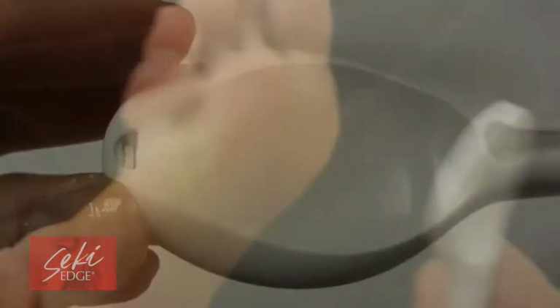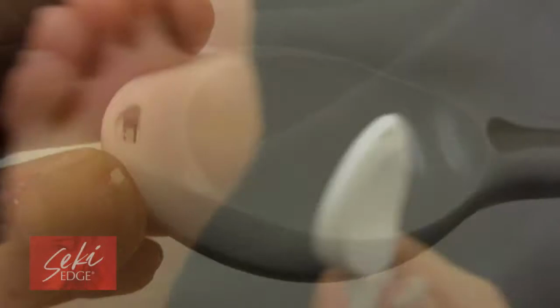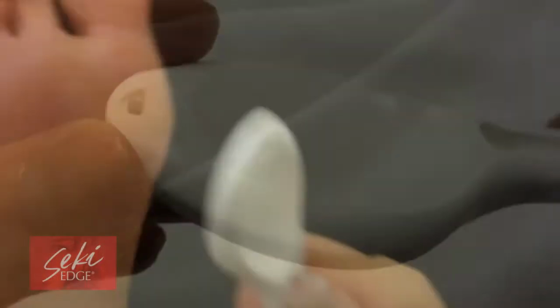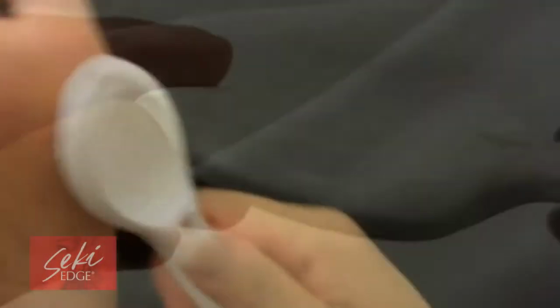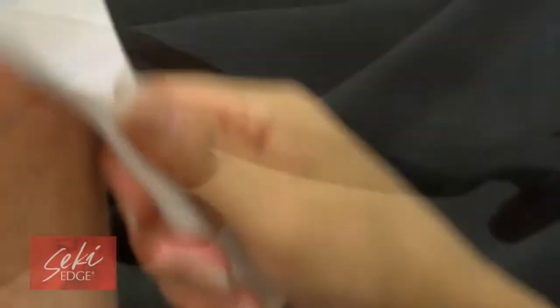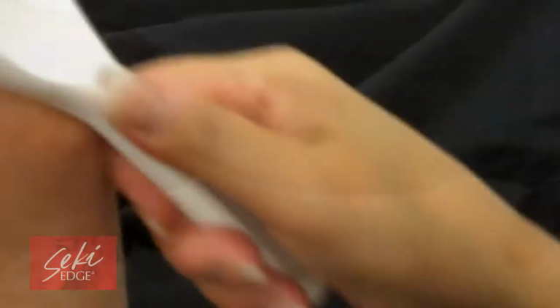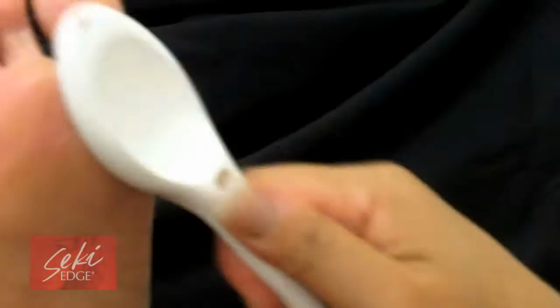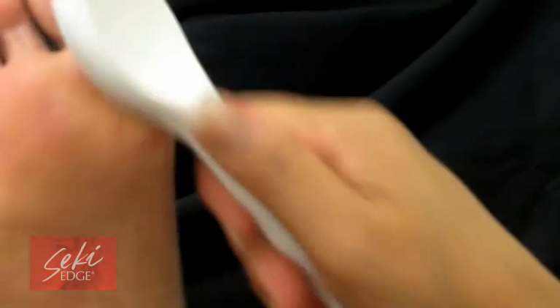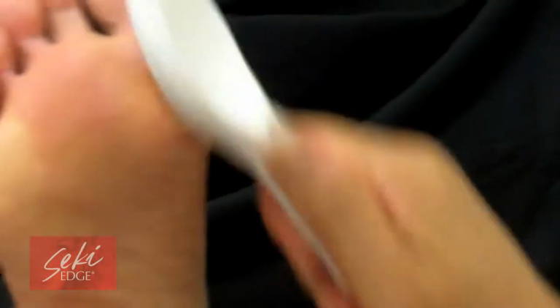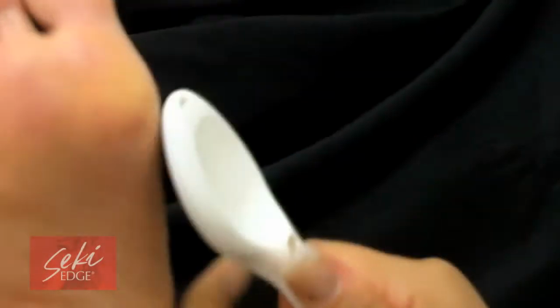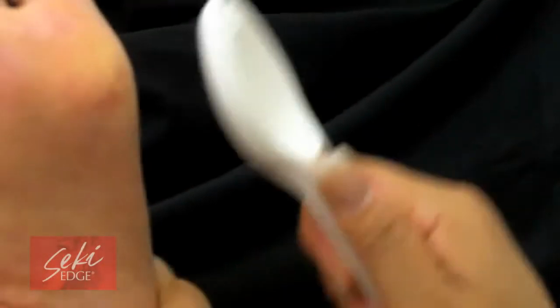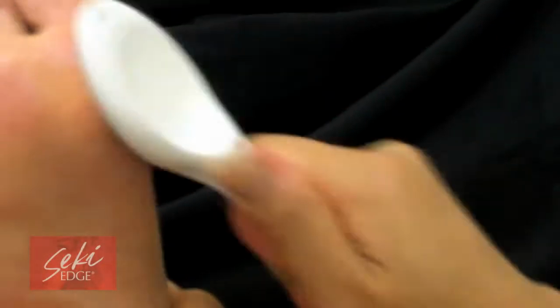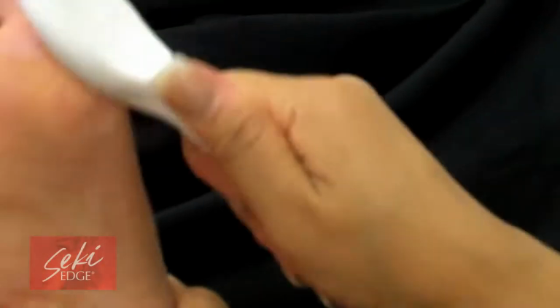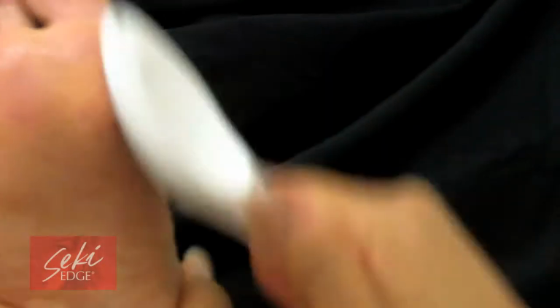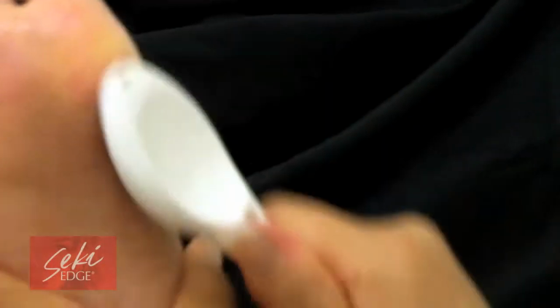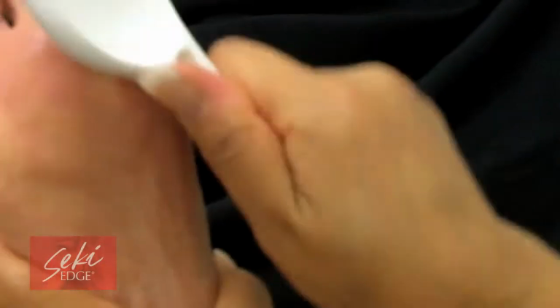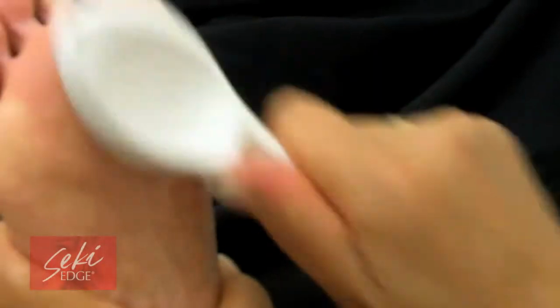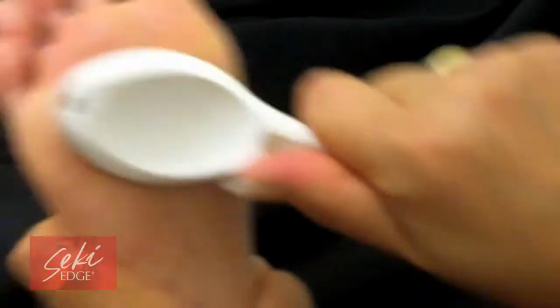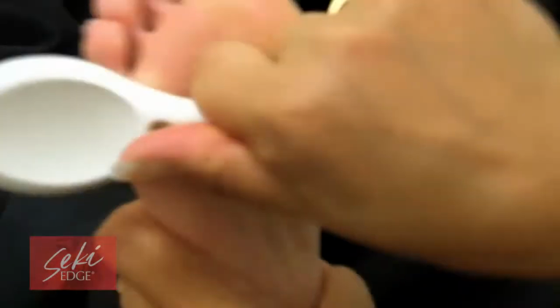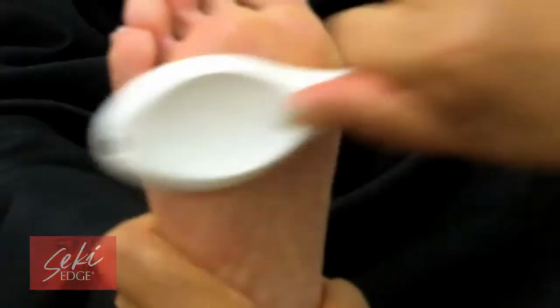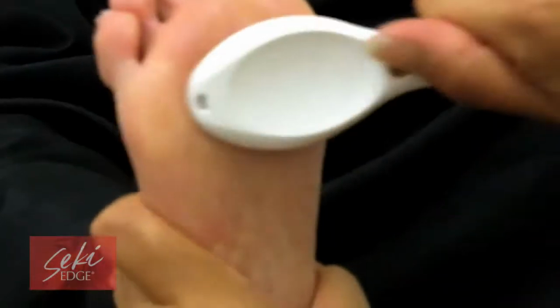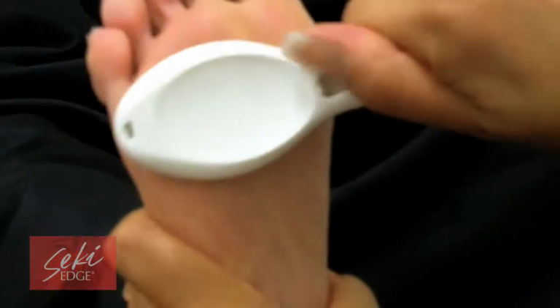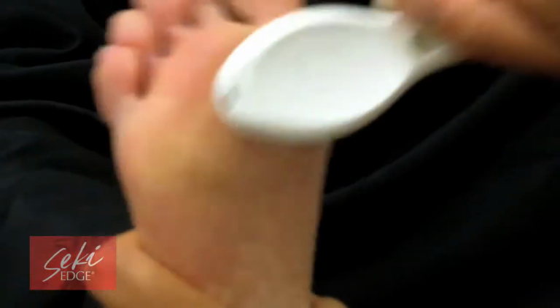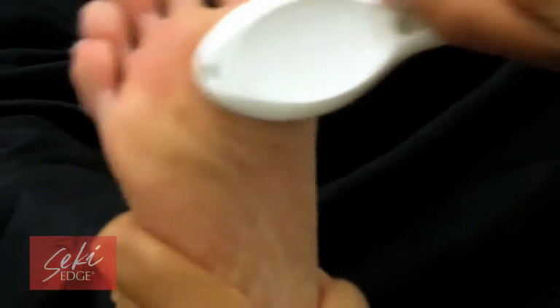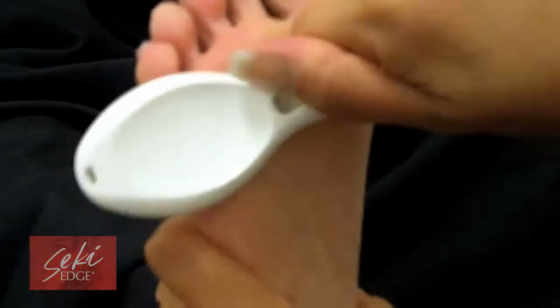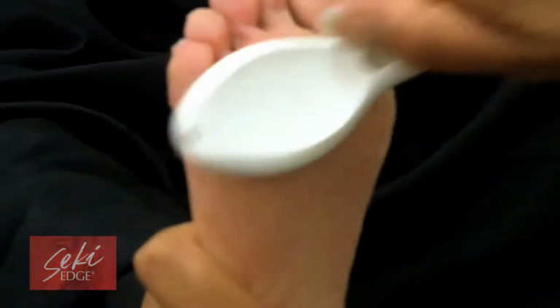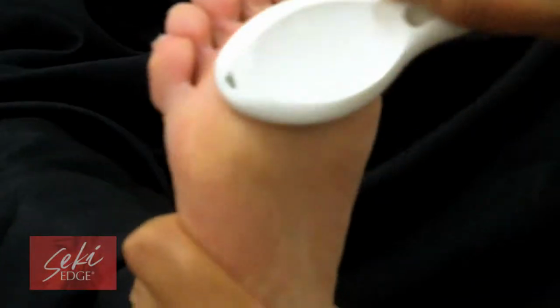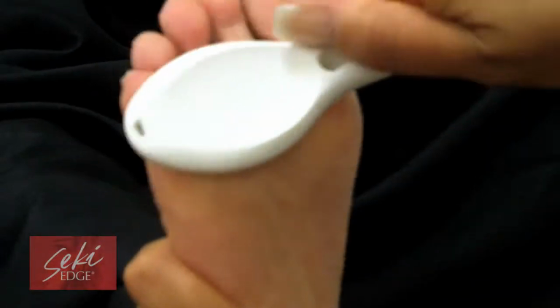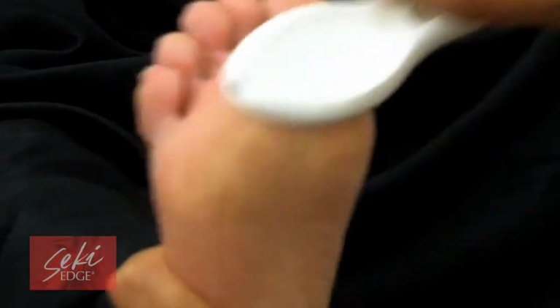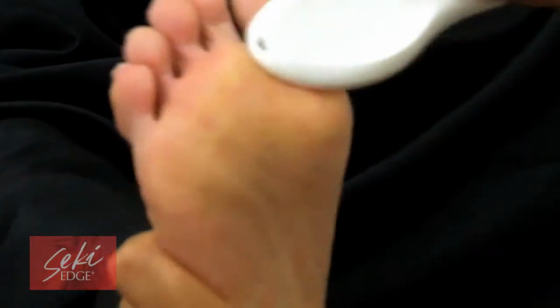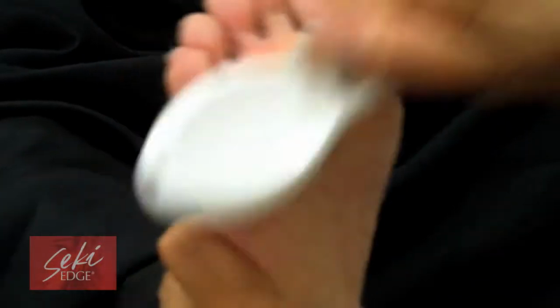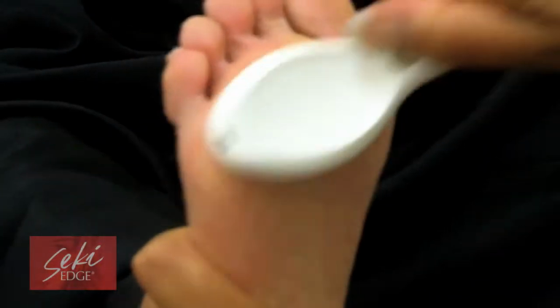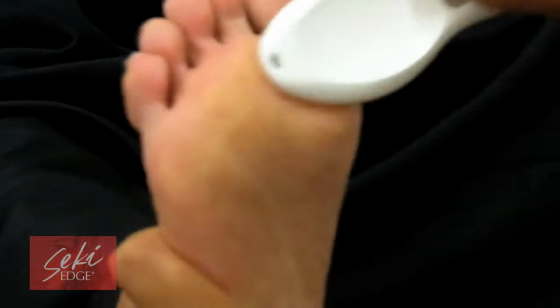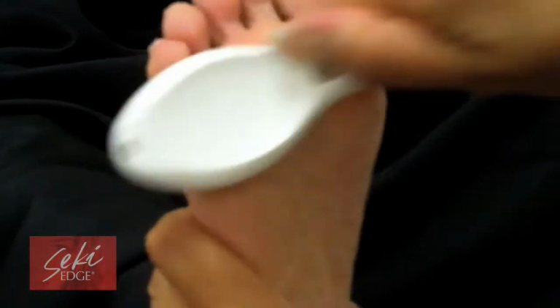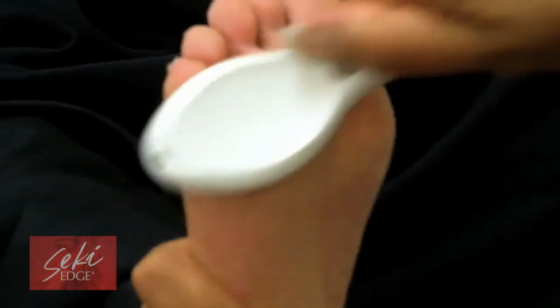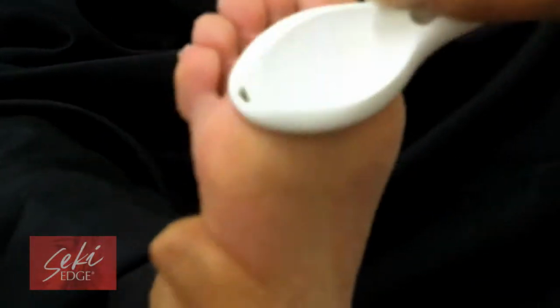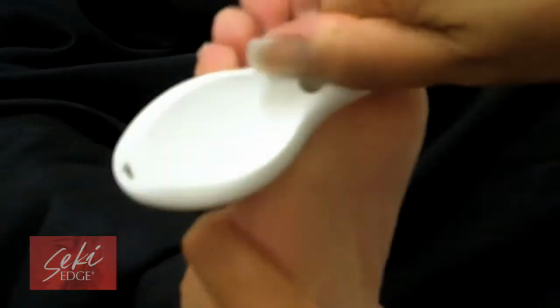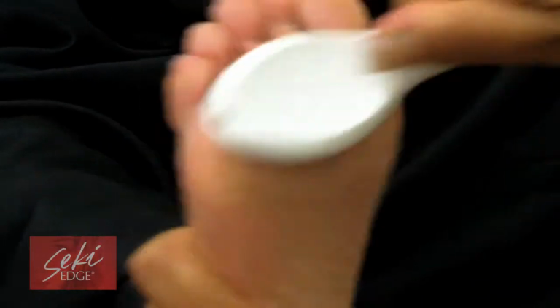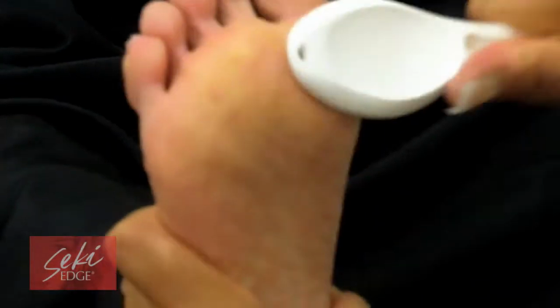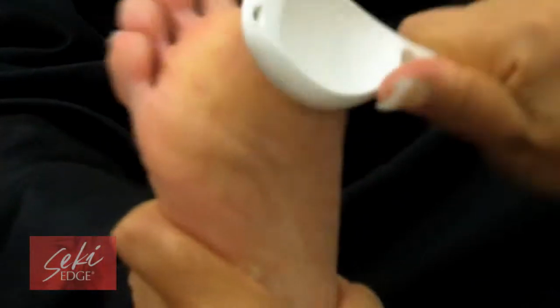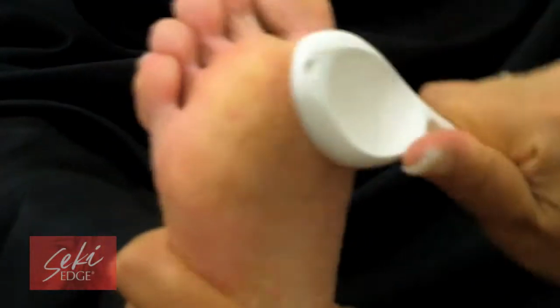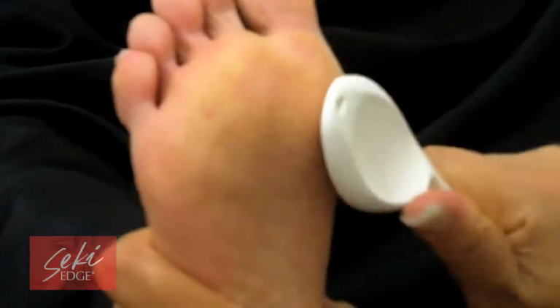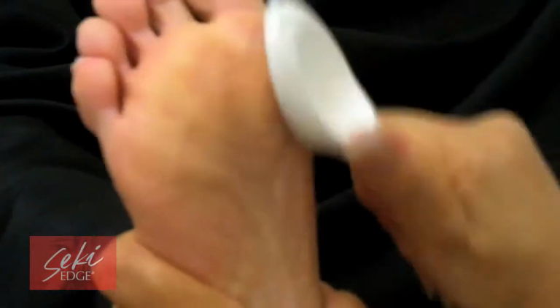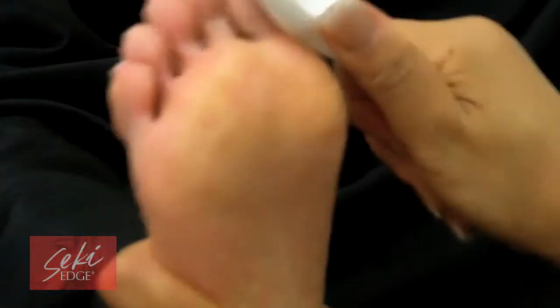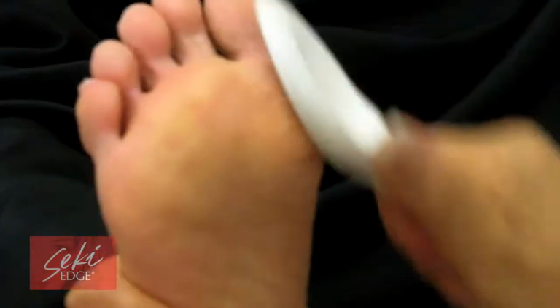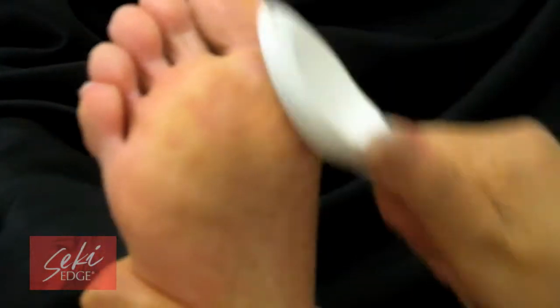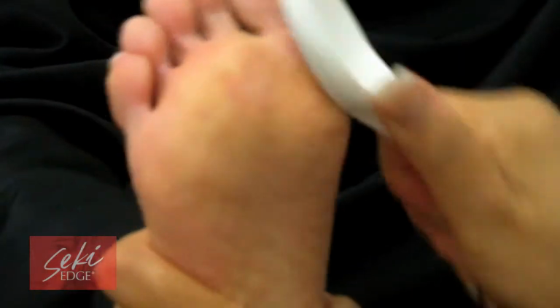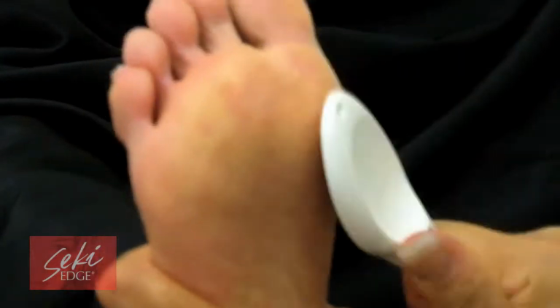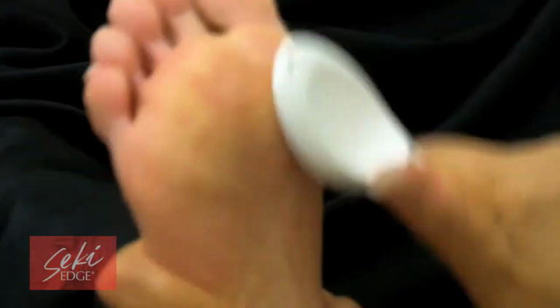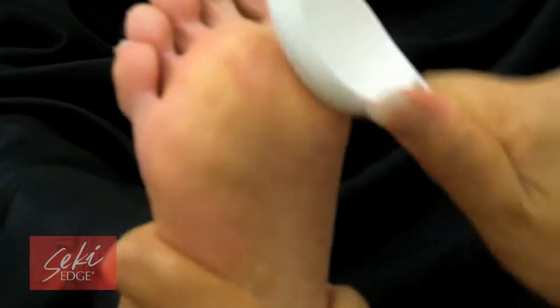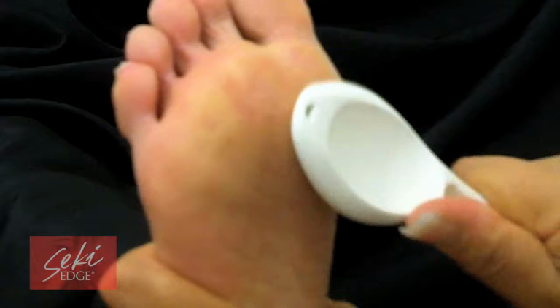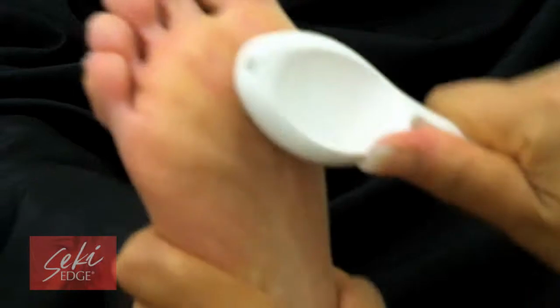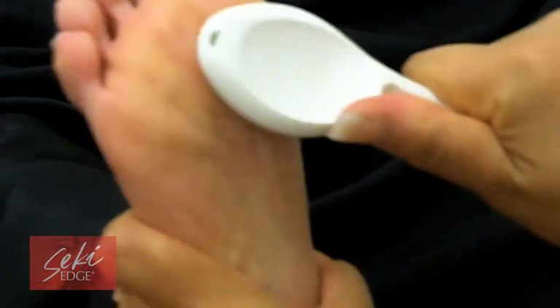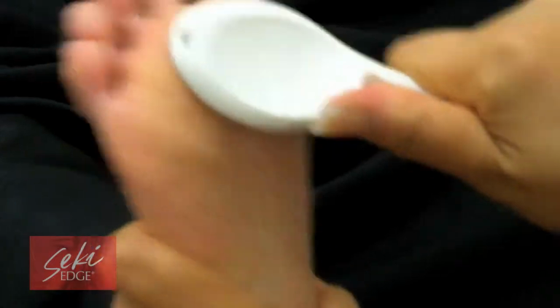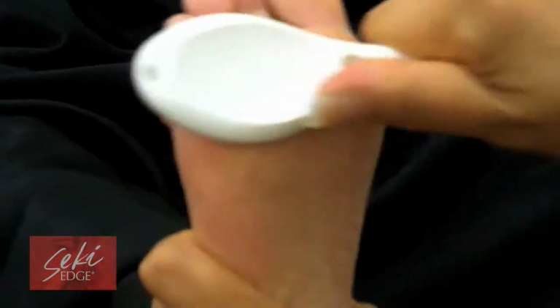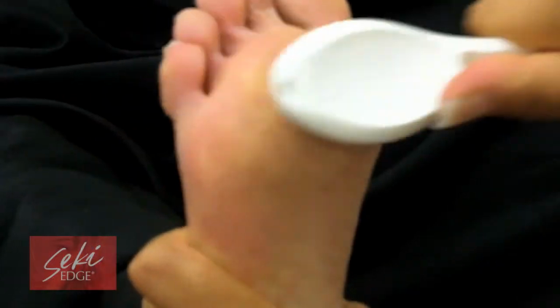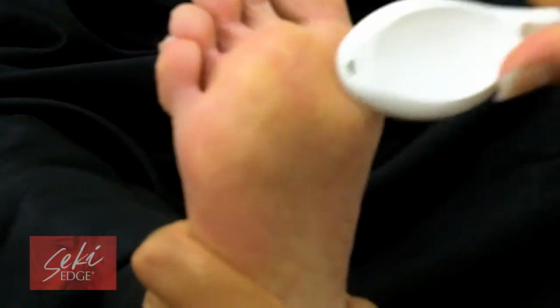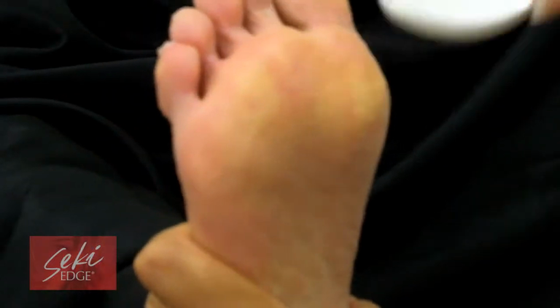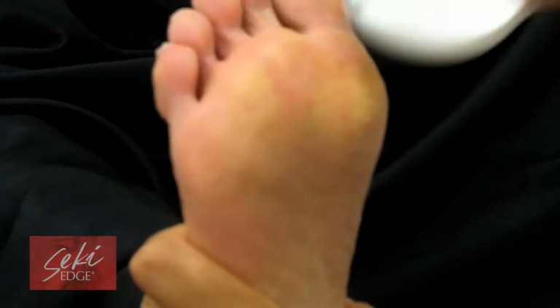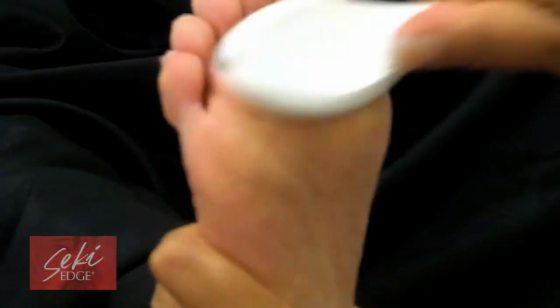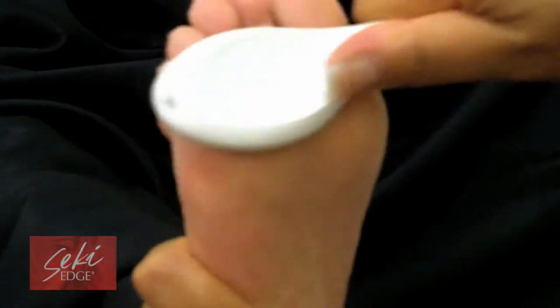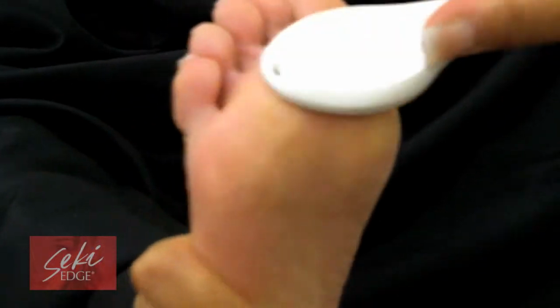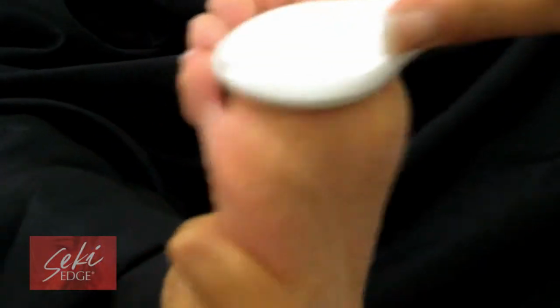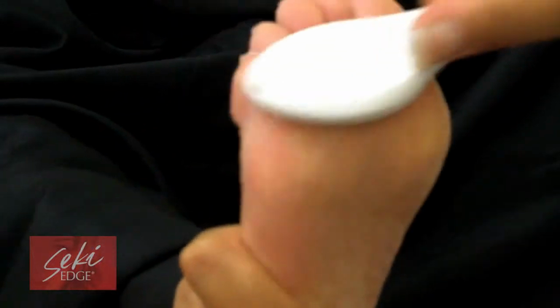Use the Reducer after a shower or bath to allow softening of the callus for better removal, but it can be used on dry skin as well.